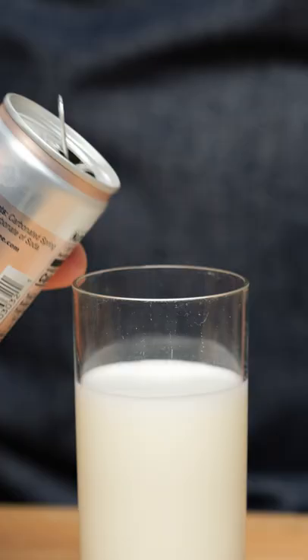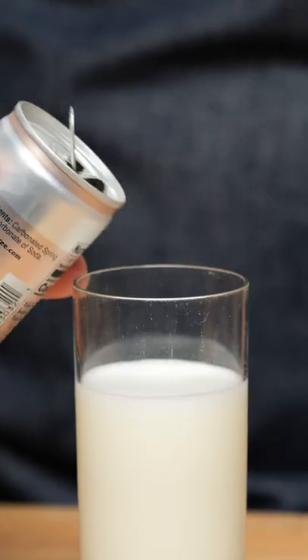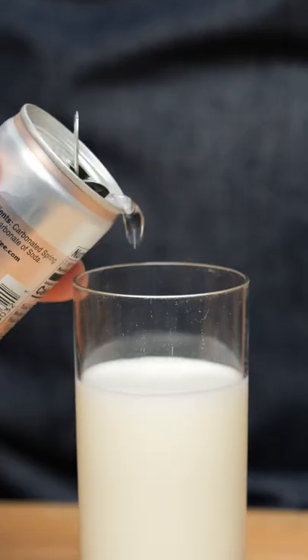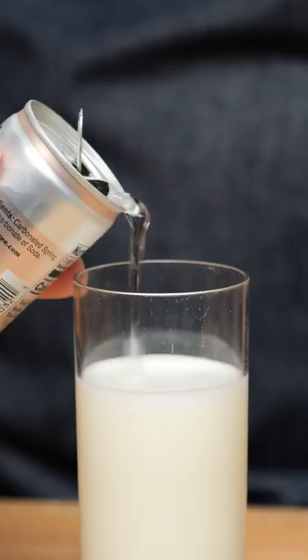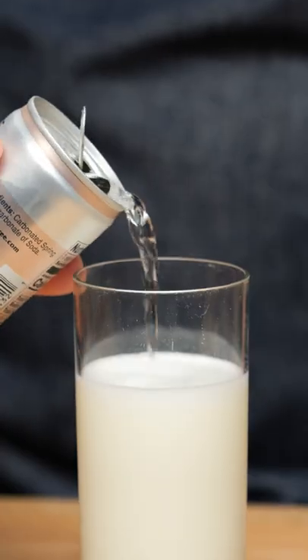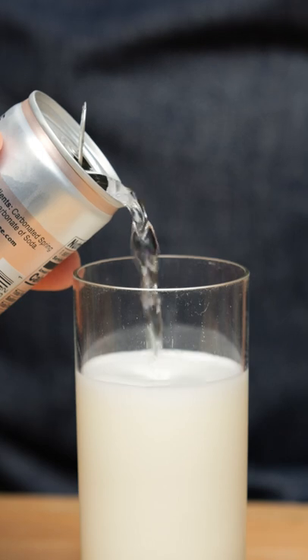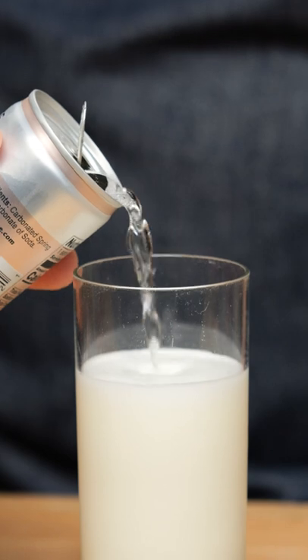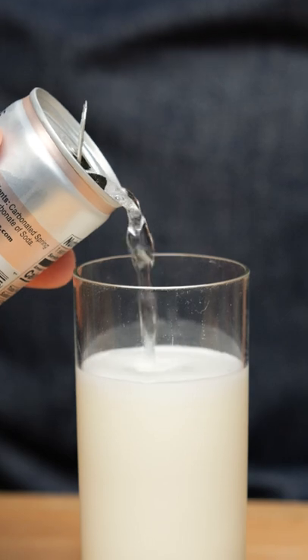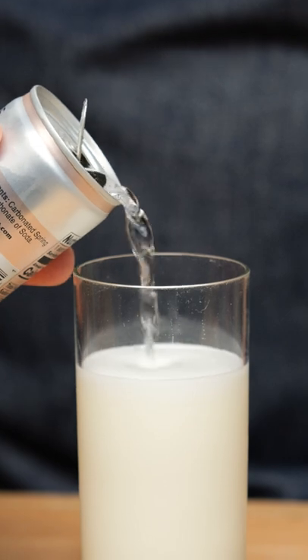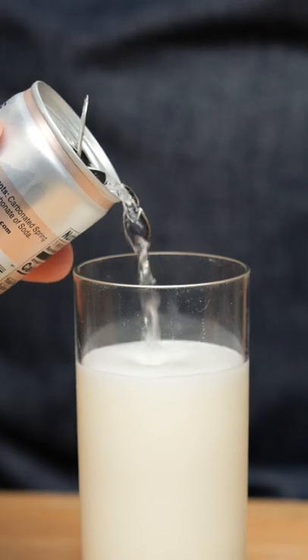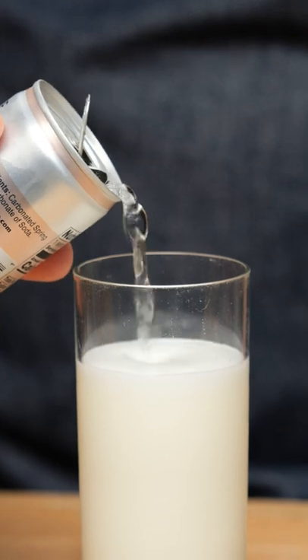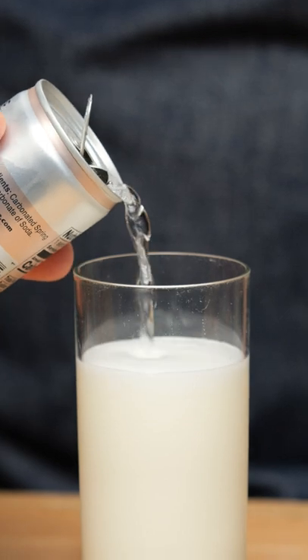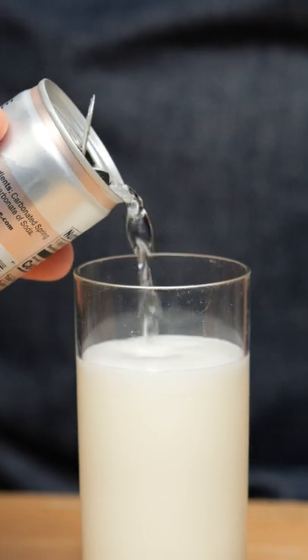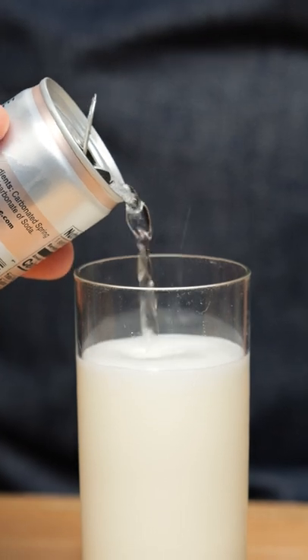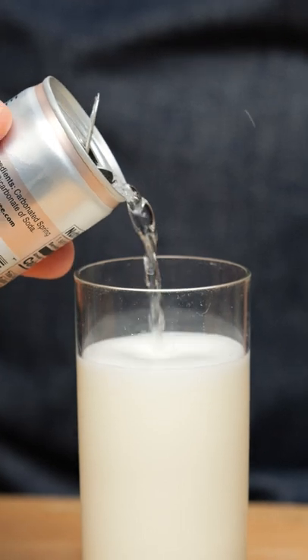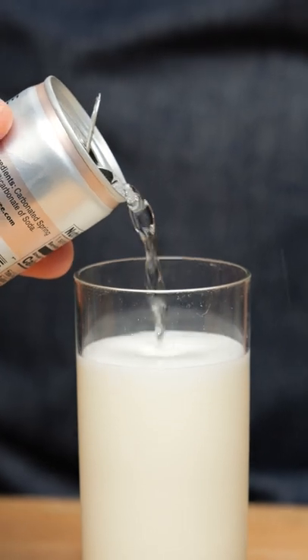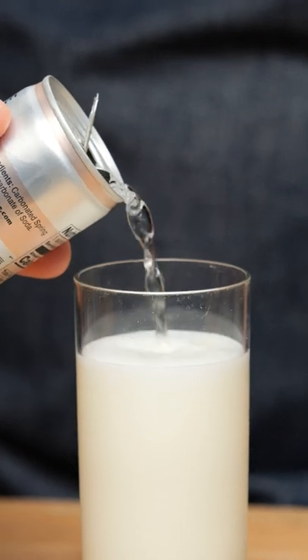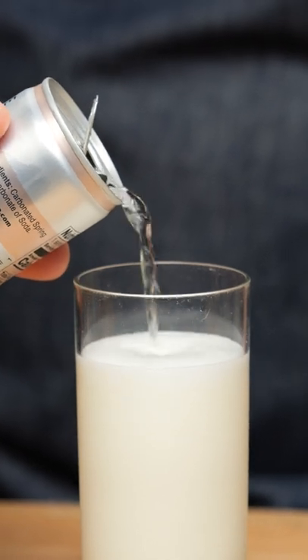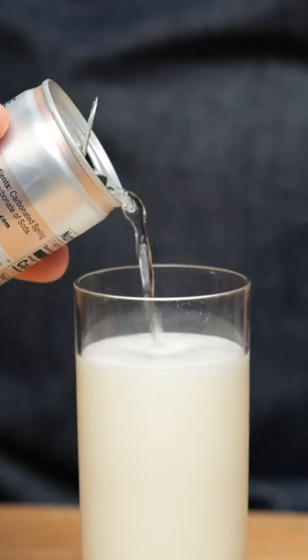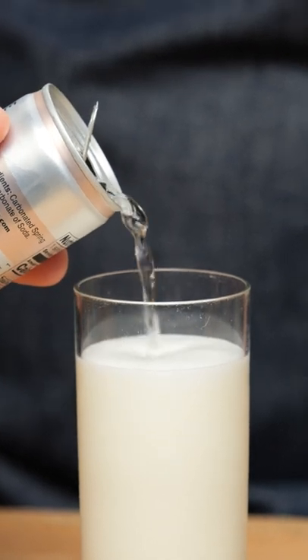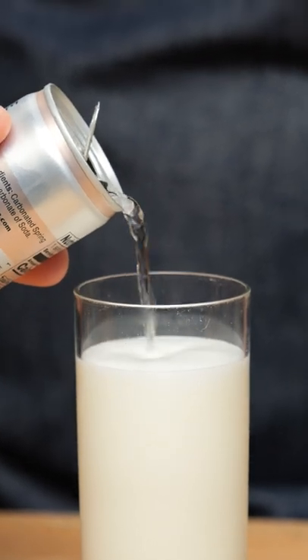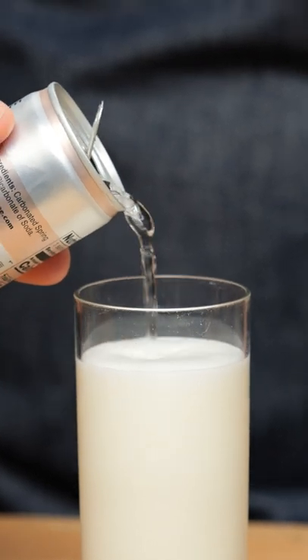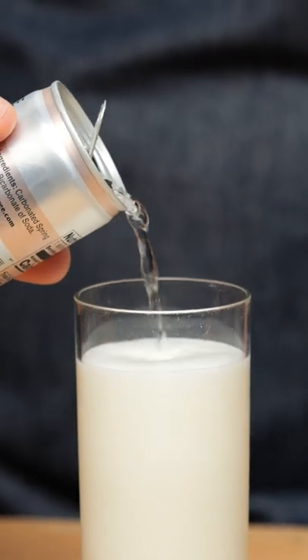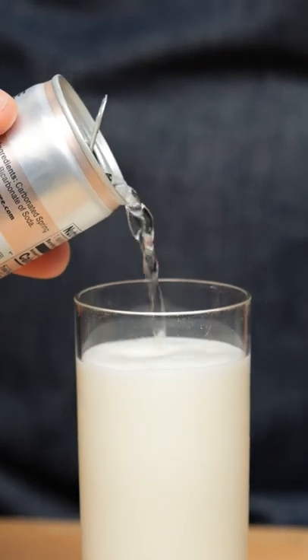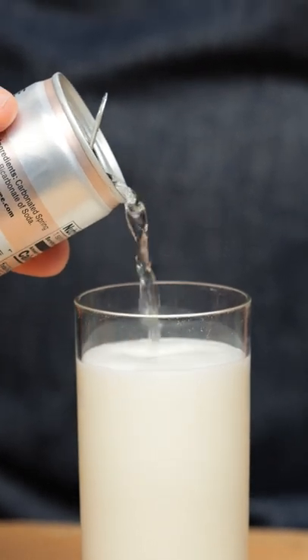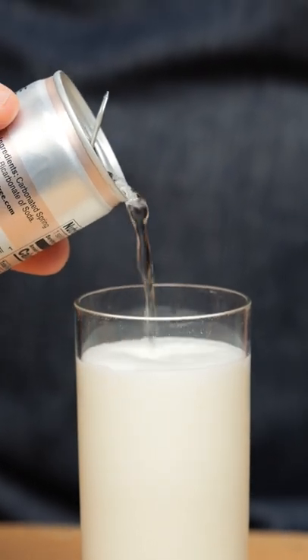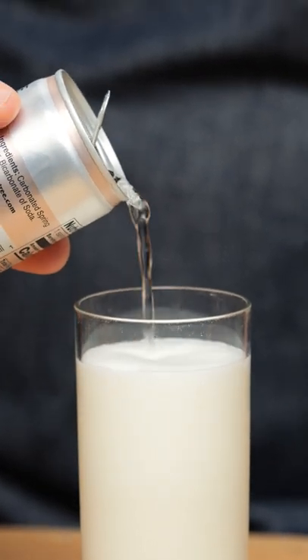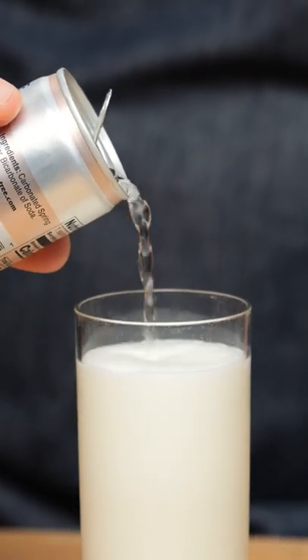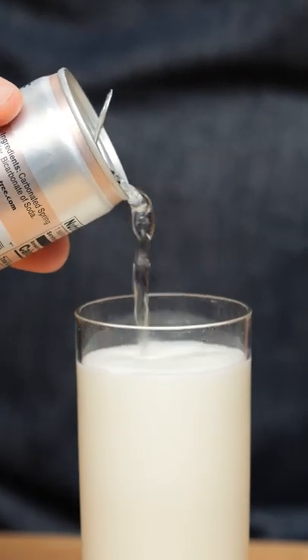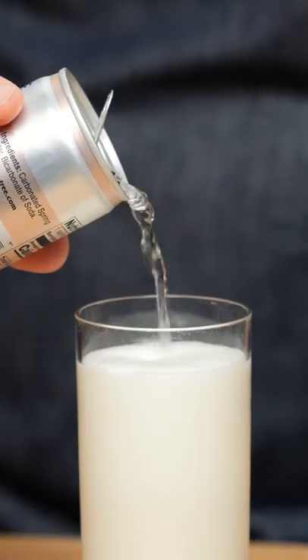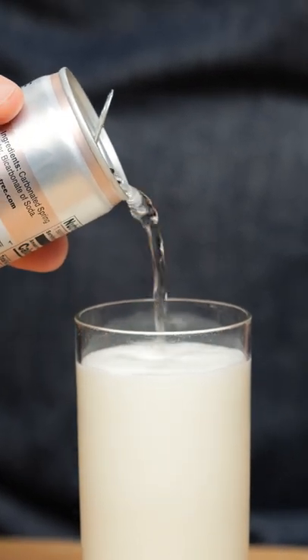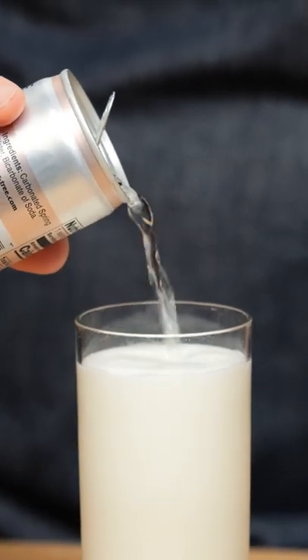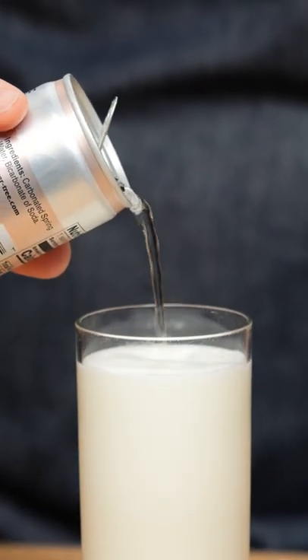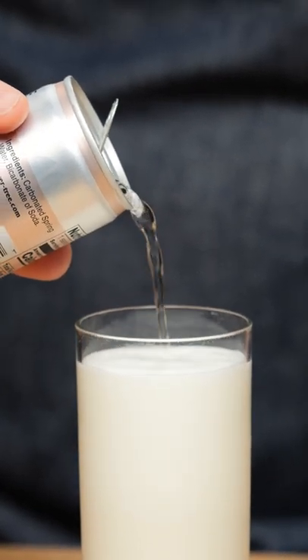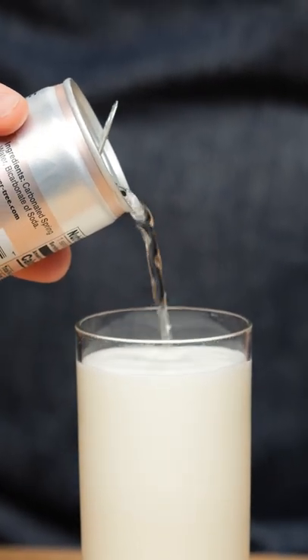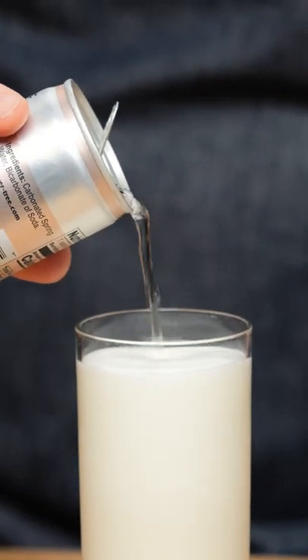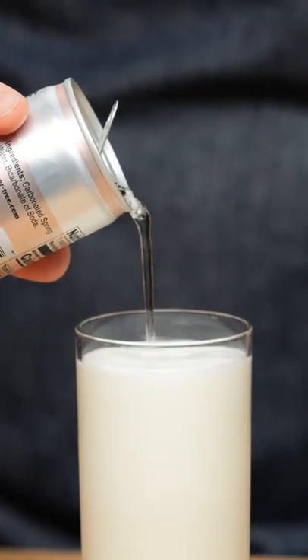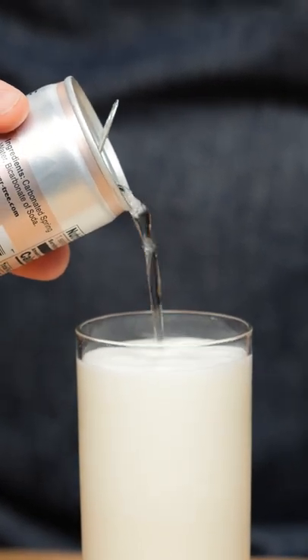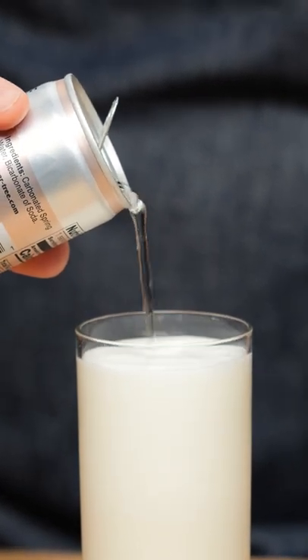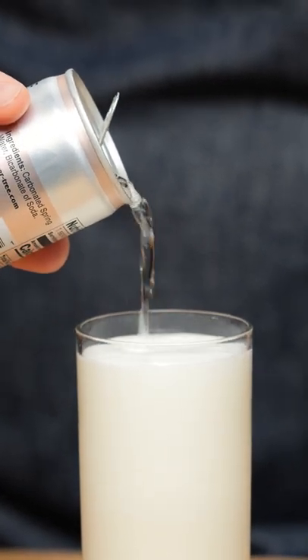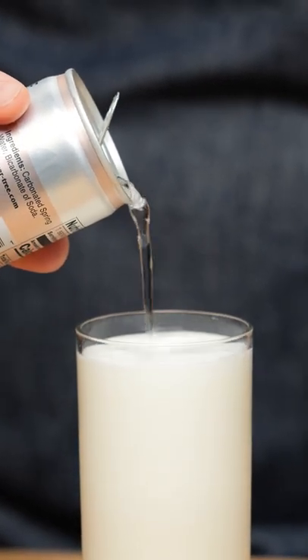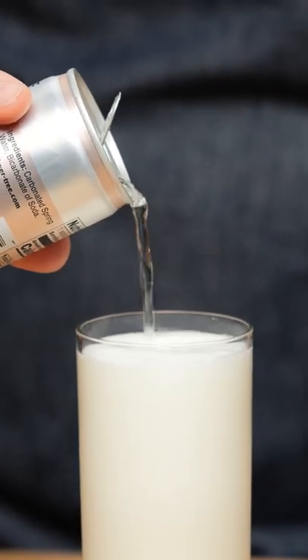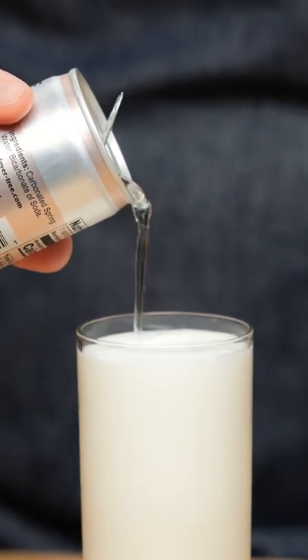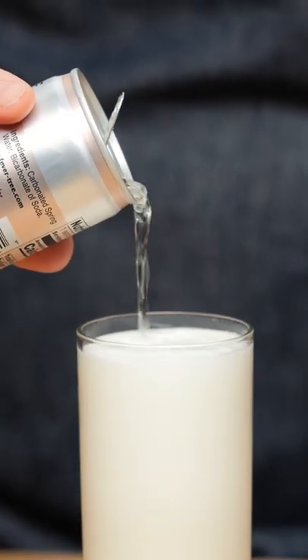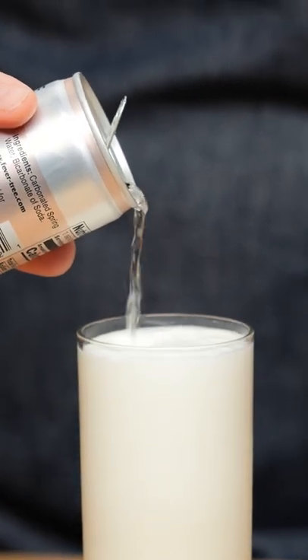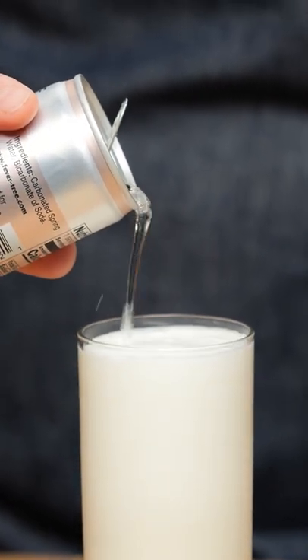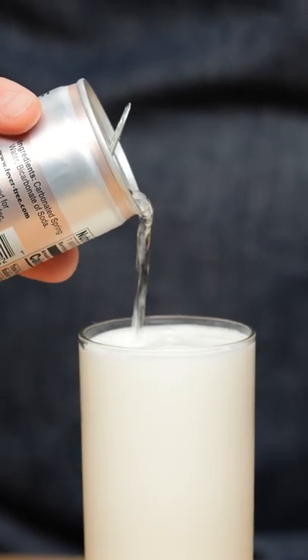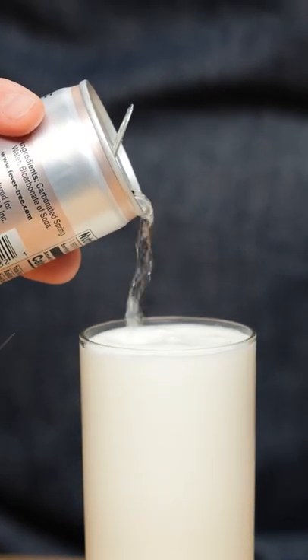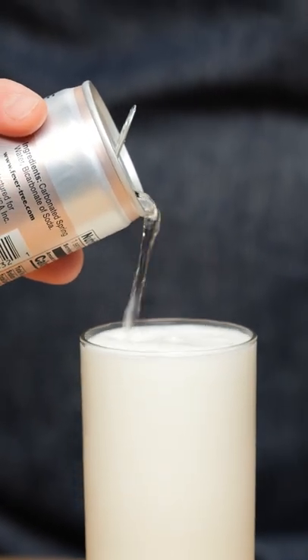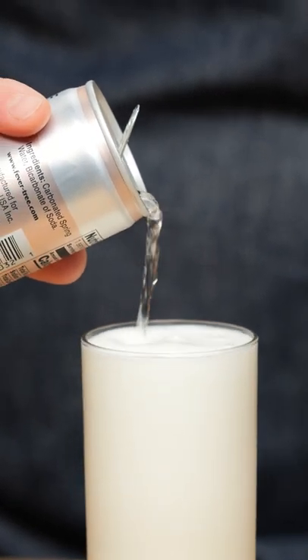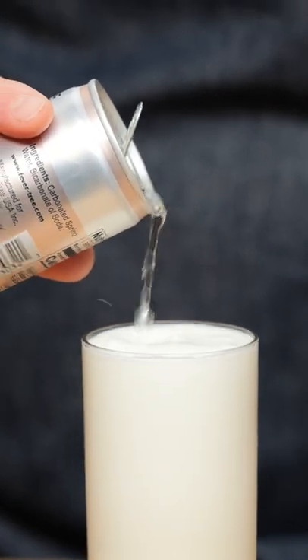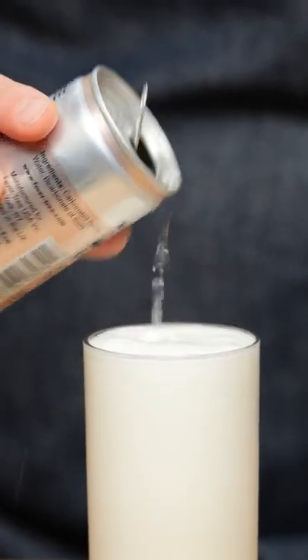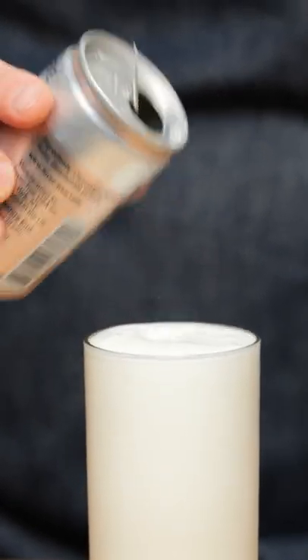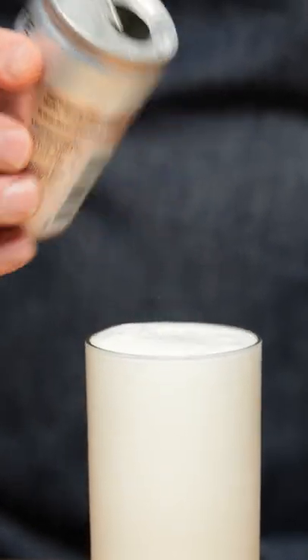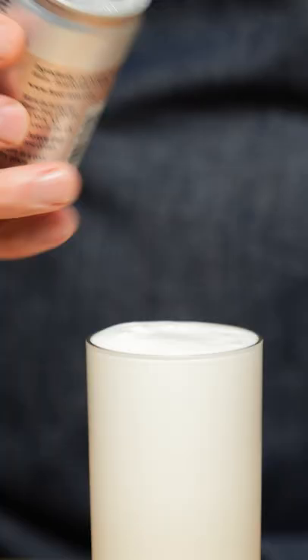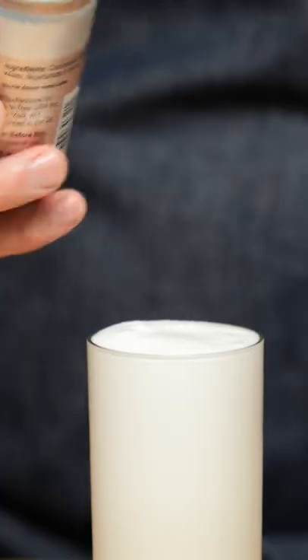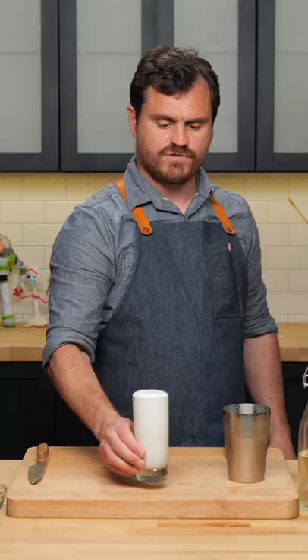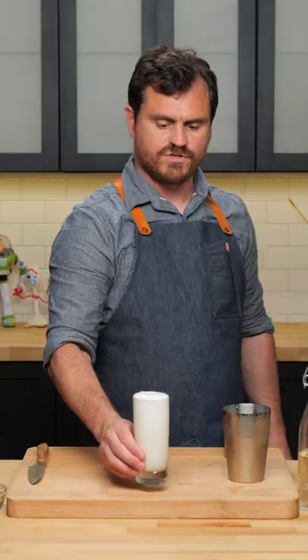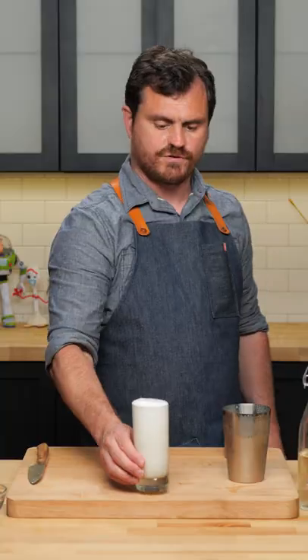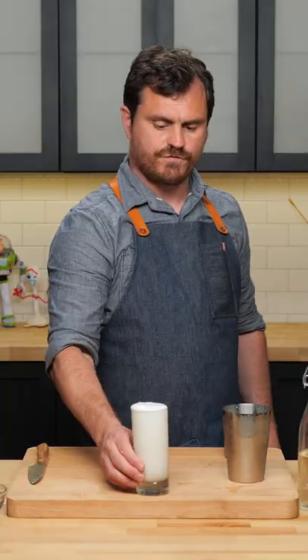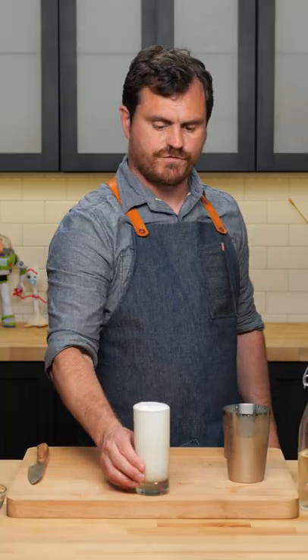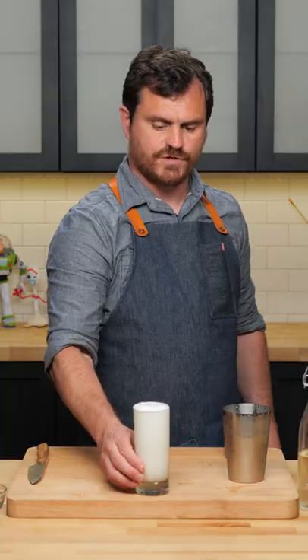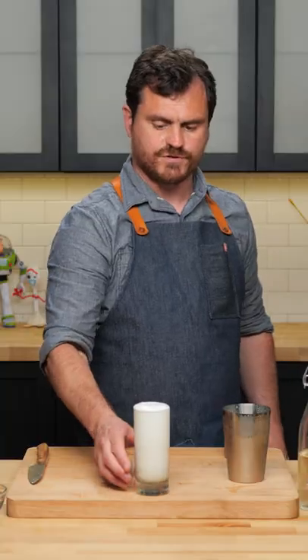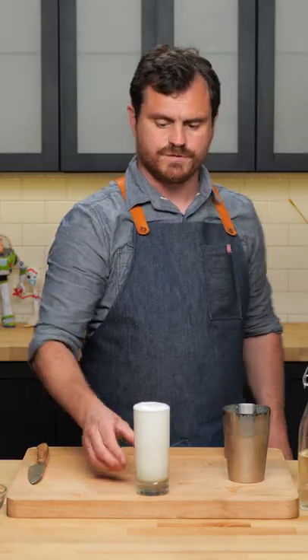And then we're just going to add some nice, very cold soda water and just build it up. And there you have the Silver Fizz.